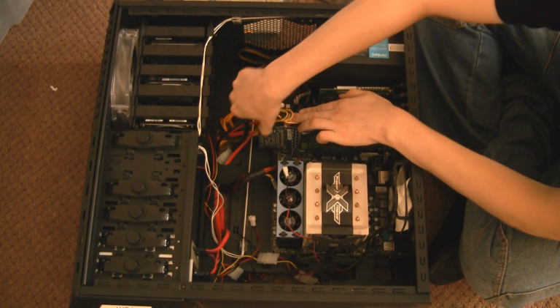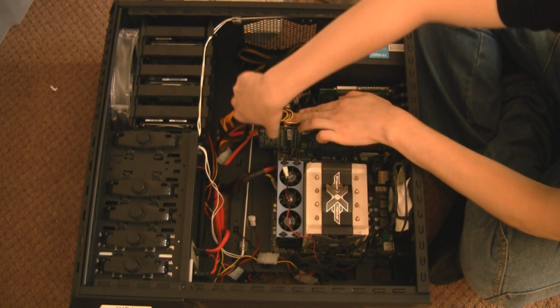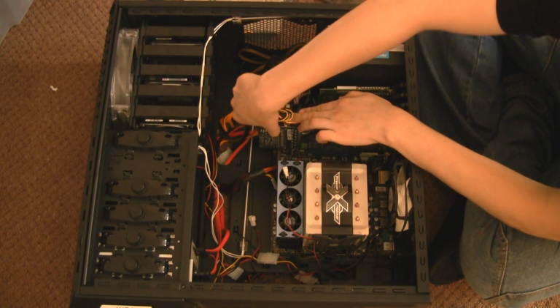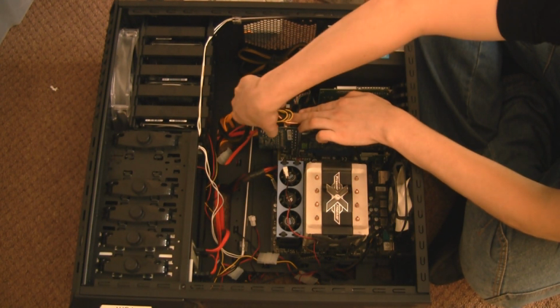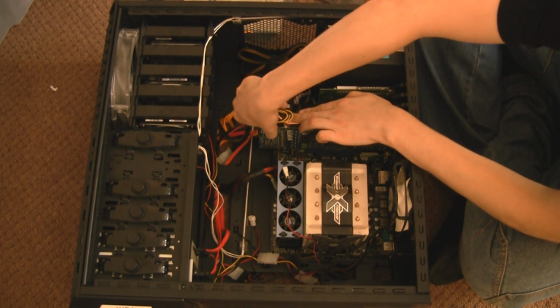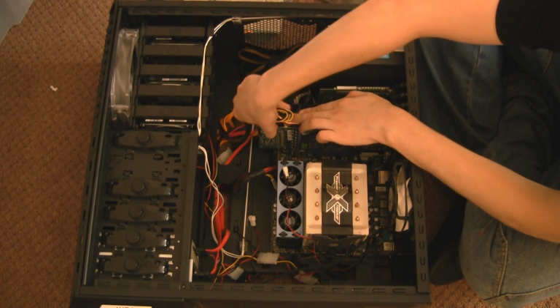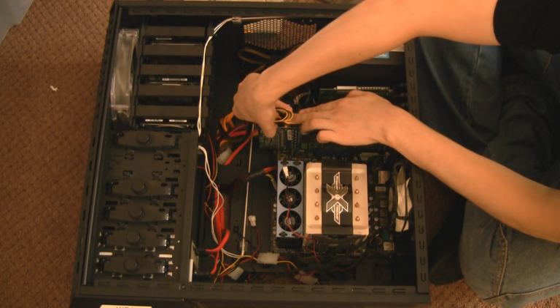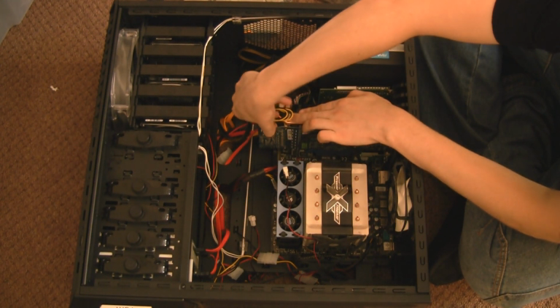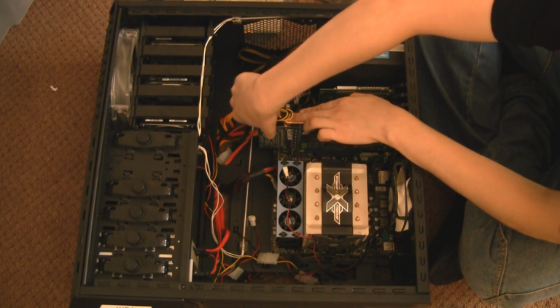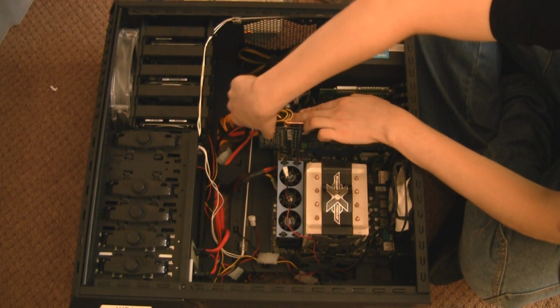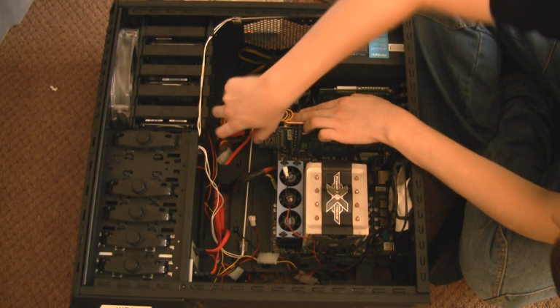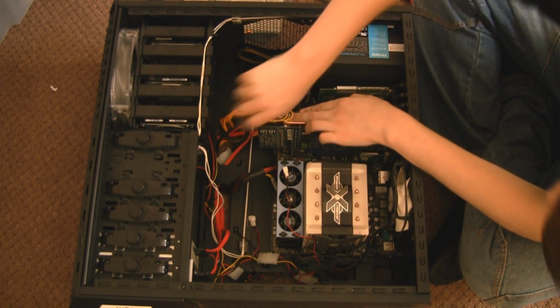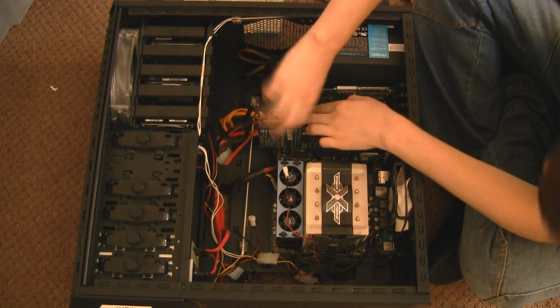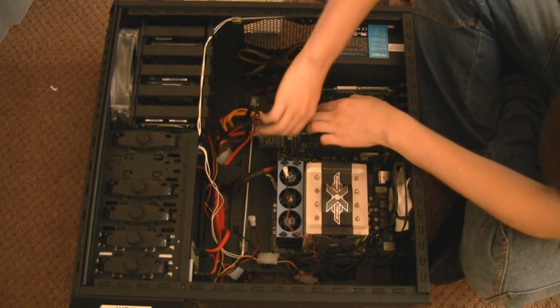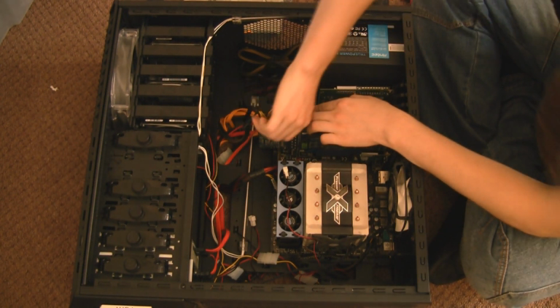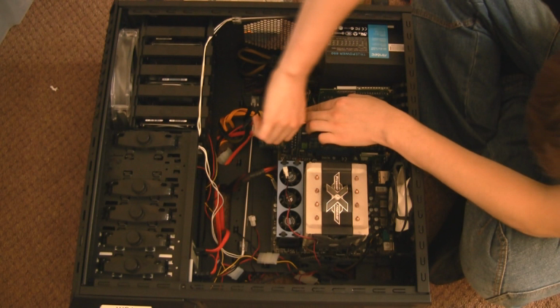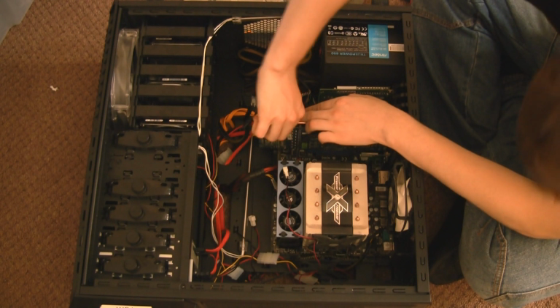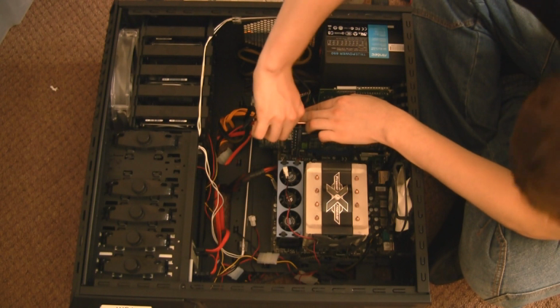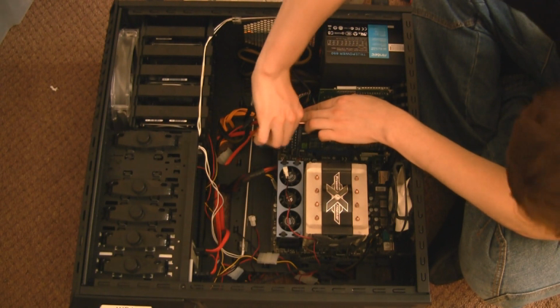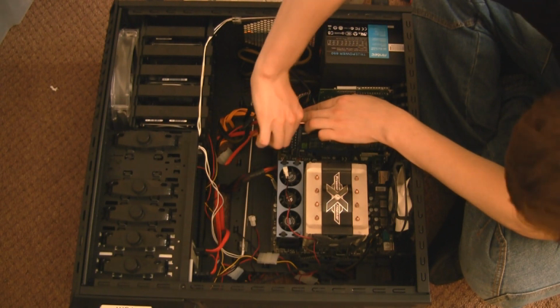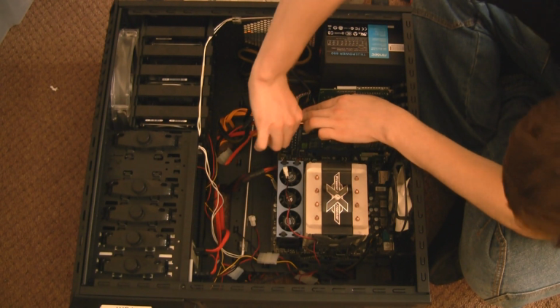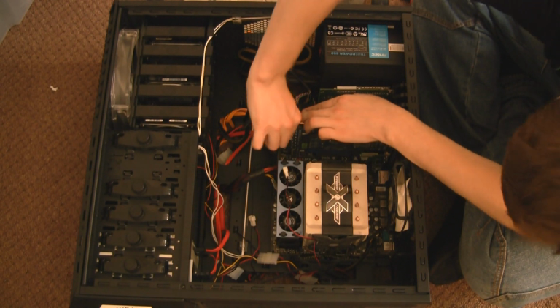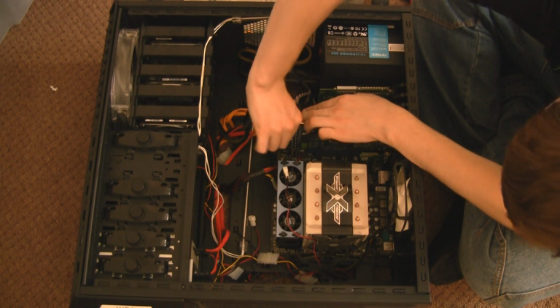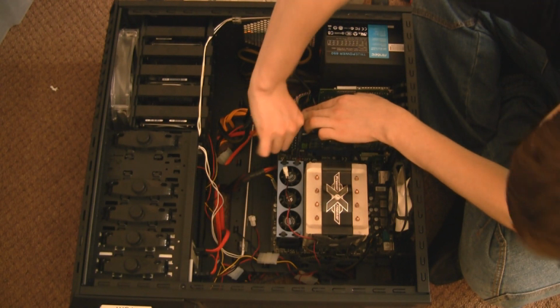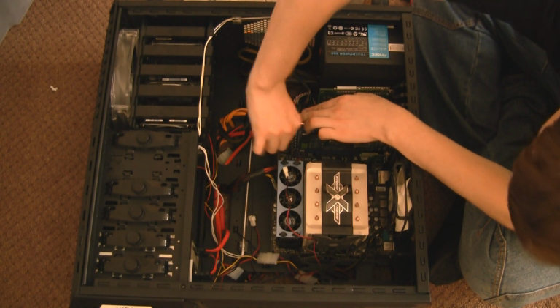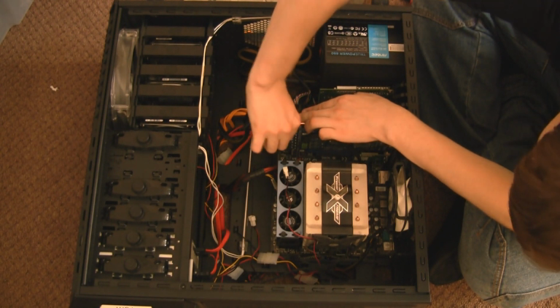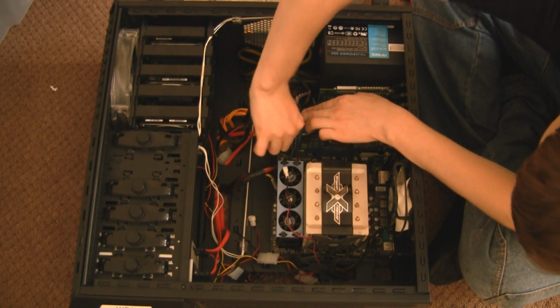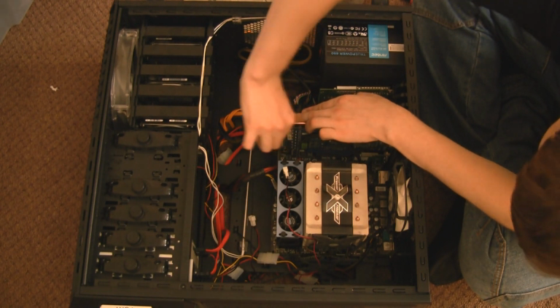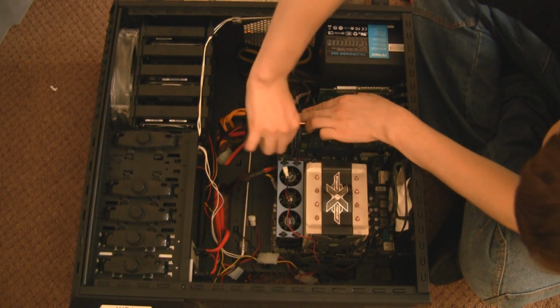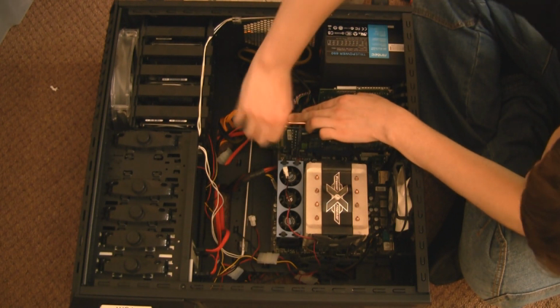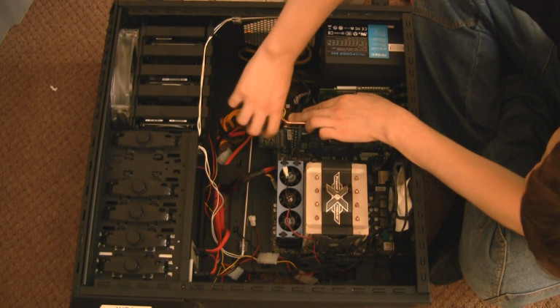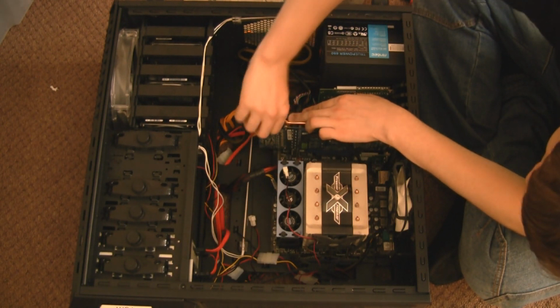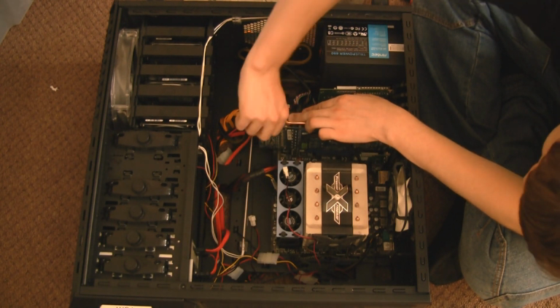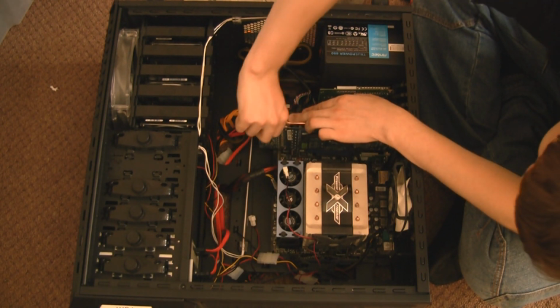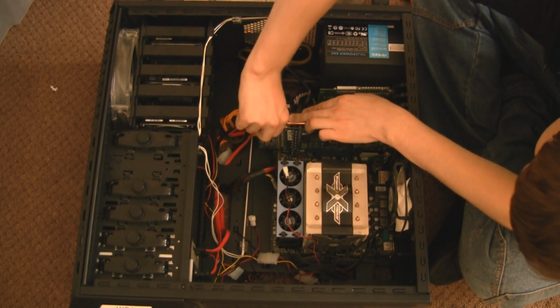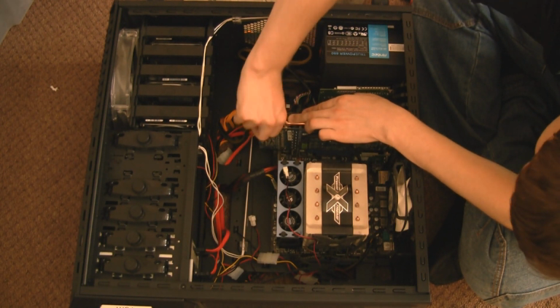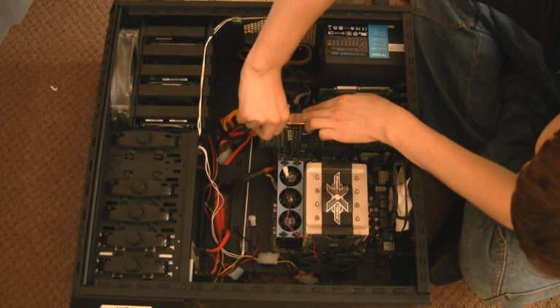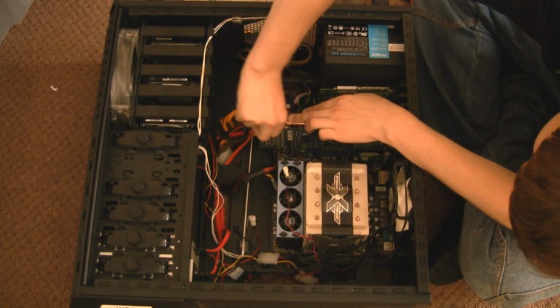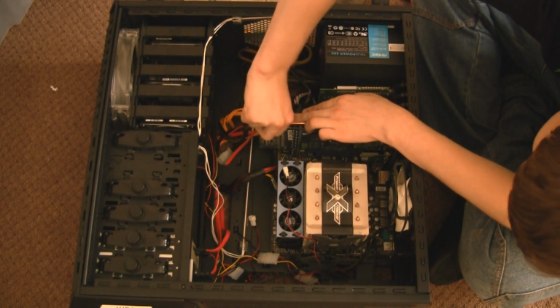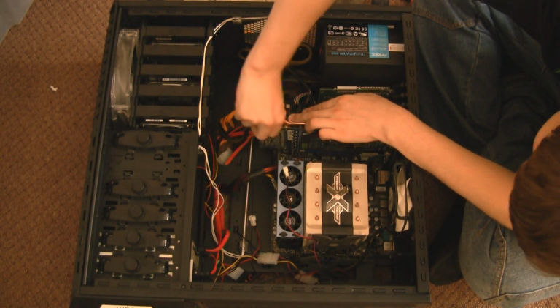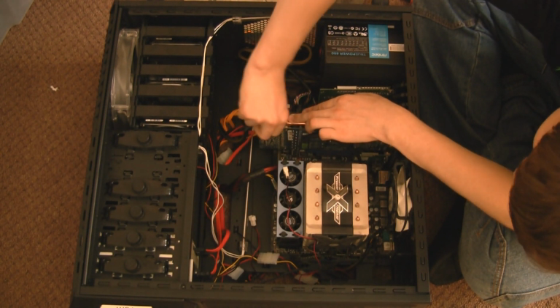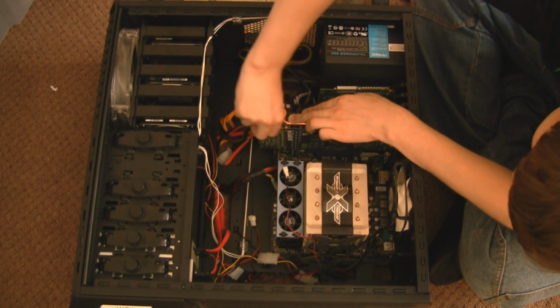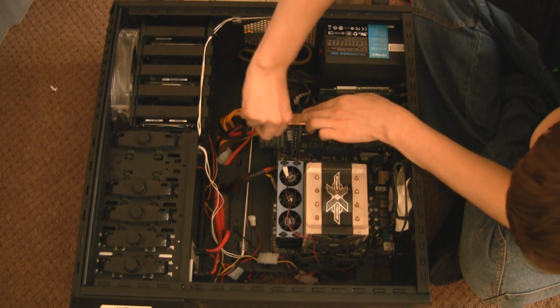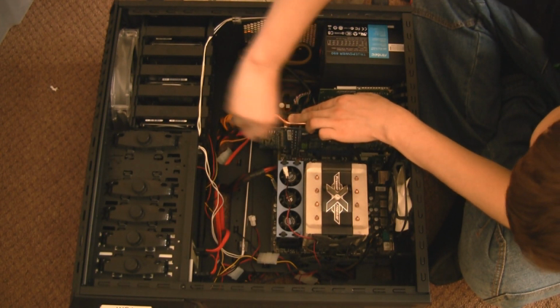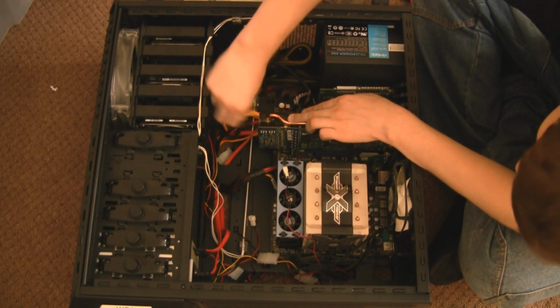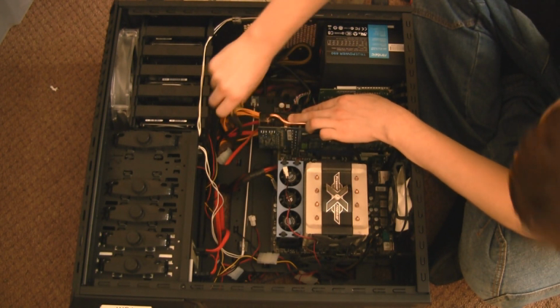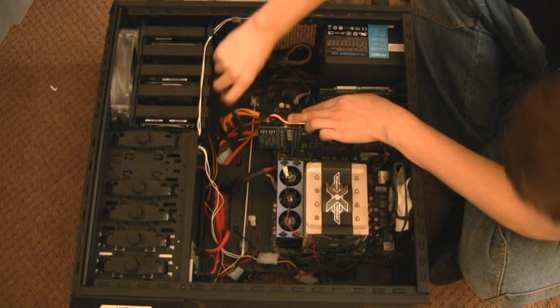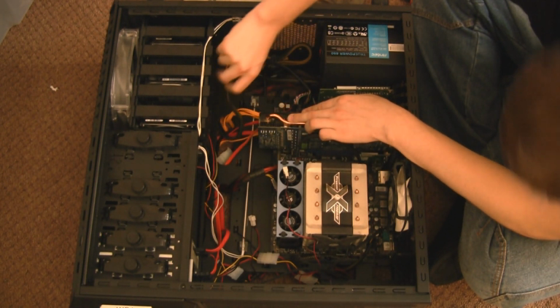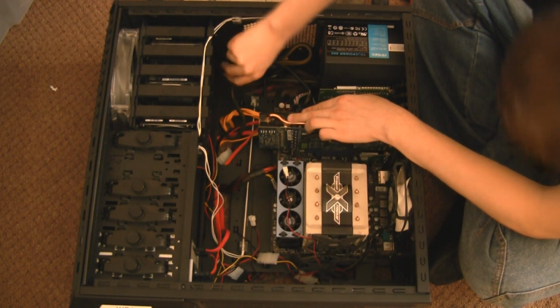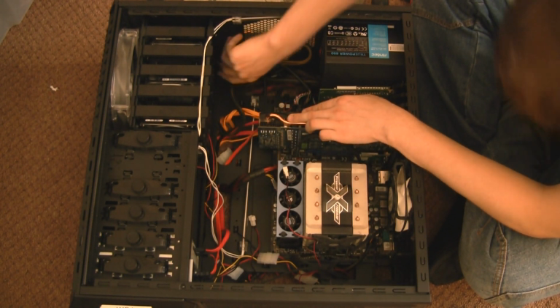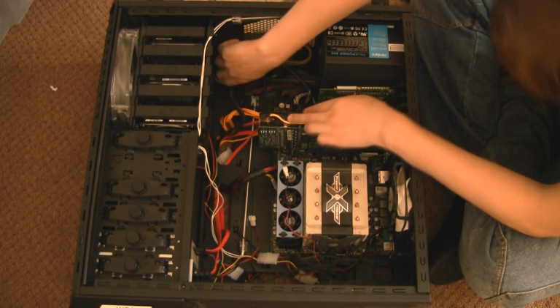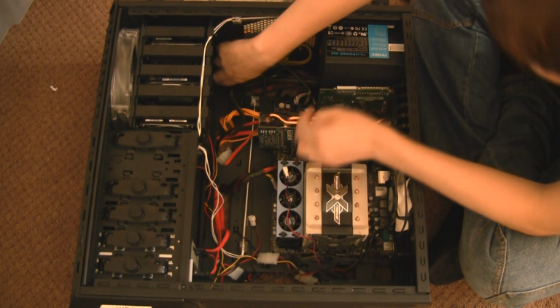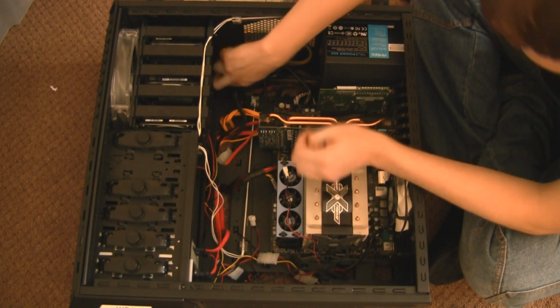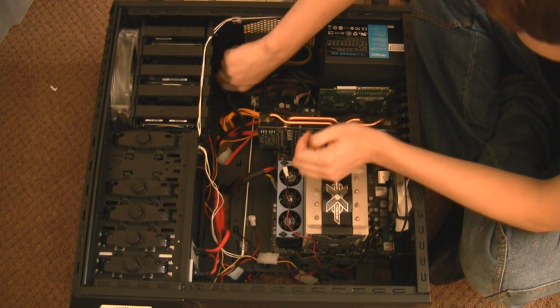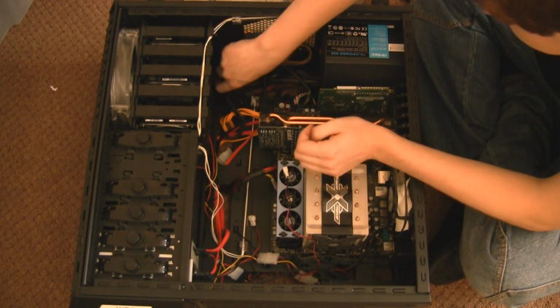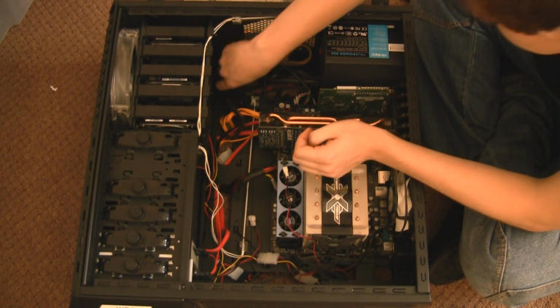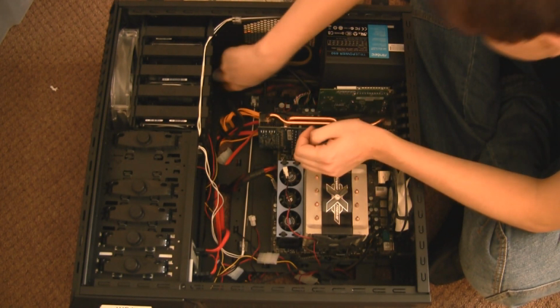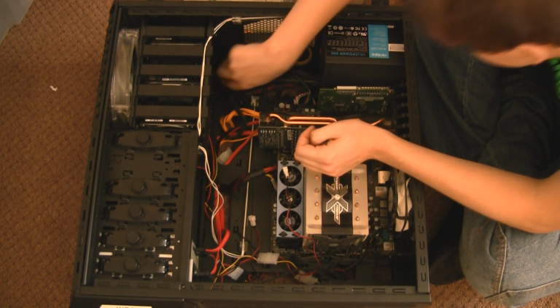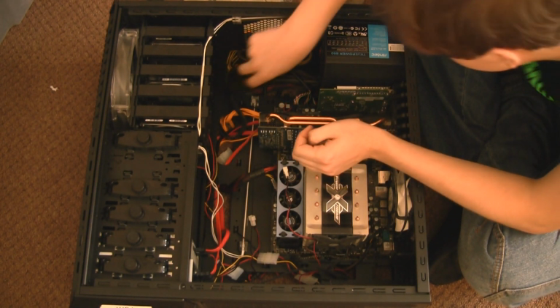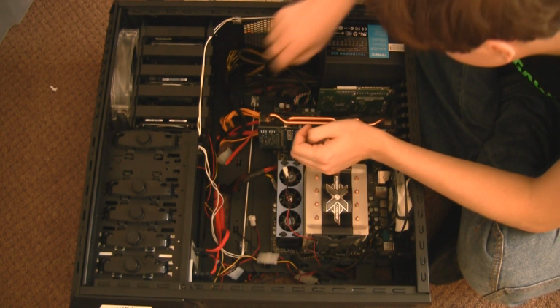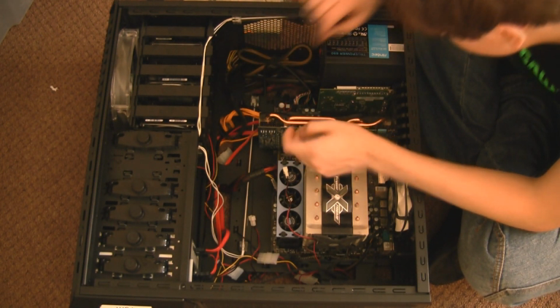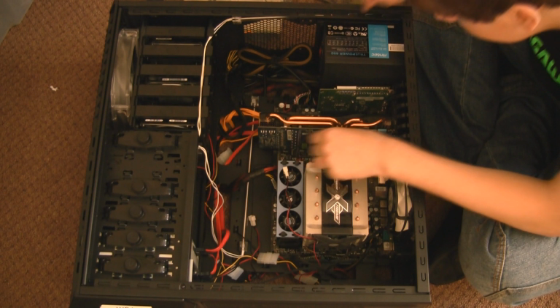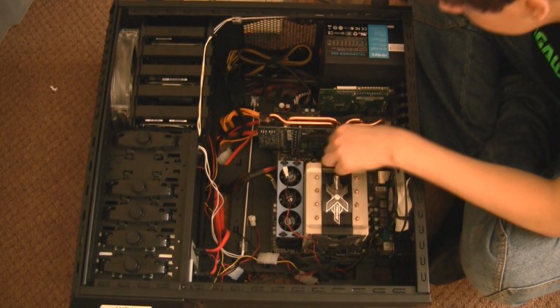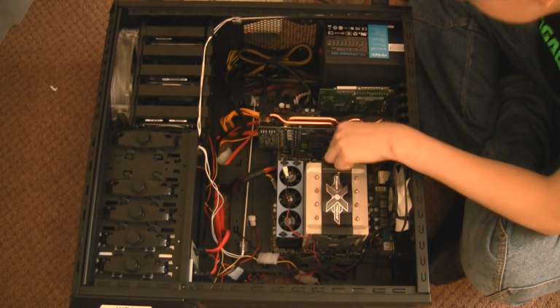You want to start to remove all the power connectors. My graphics card has two on it, so I'm just going to fiddle with those to get them off, just like that.